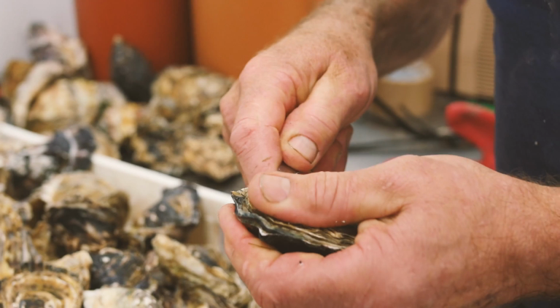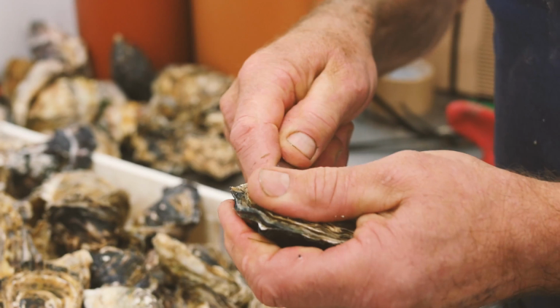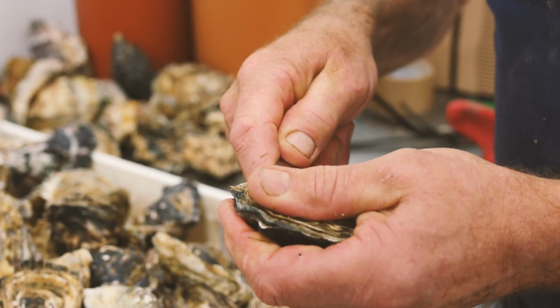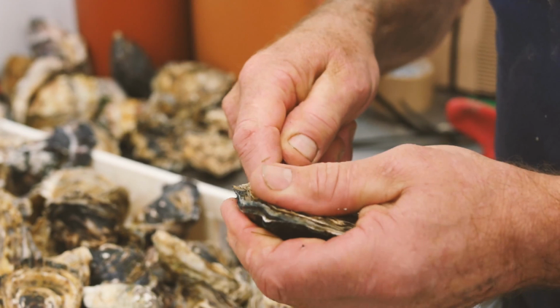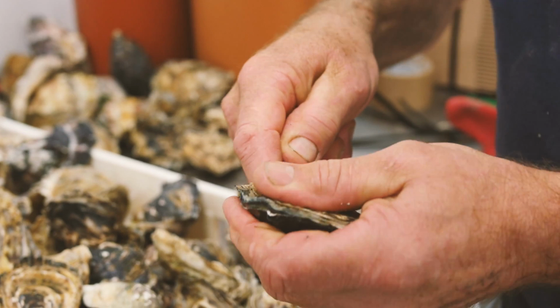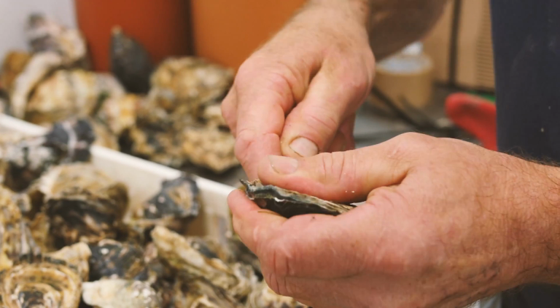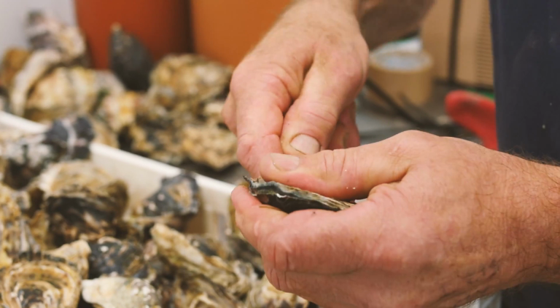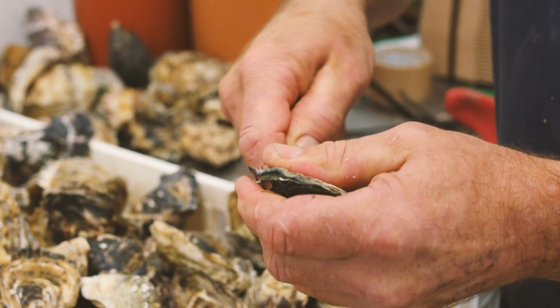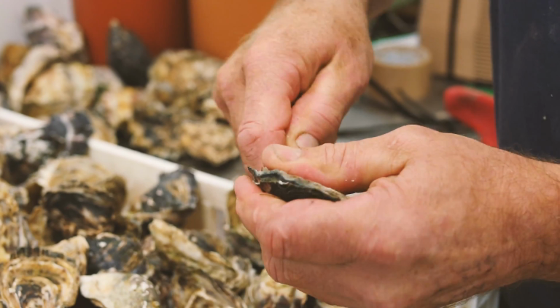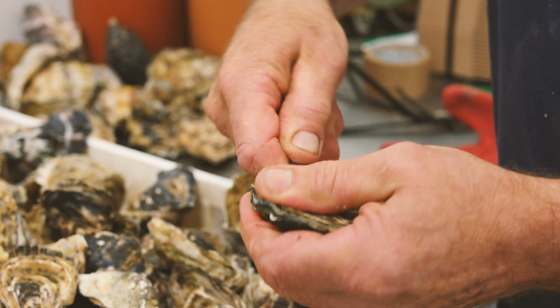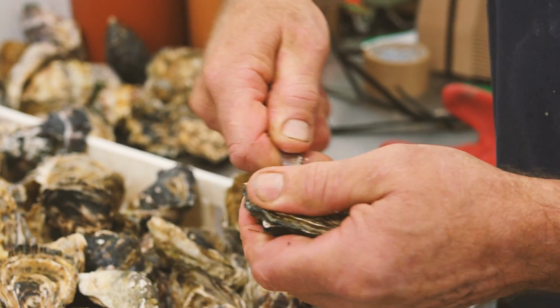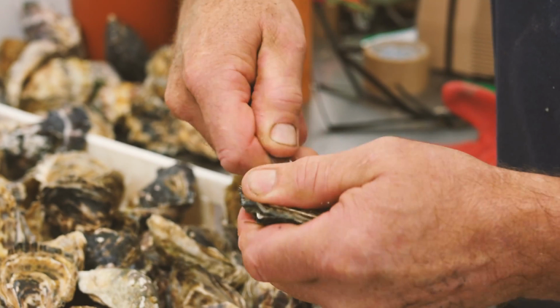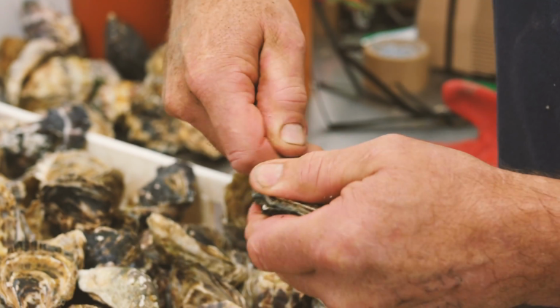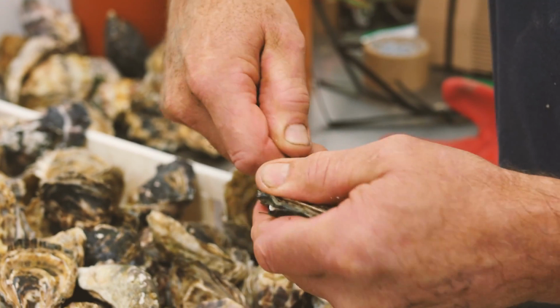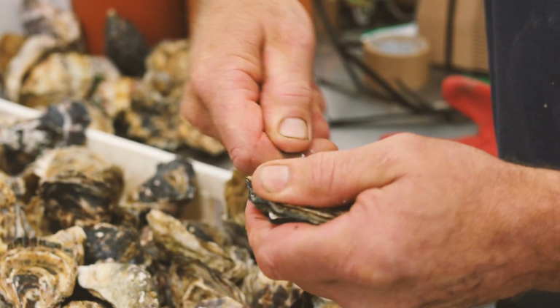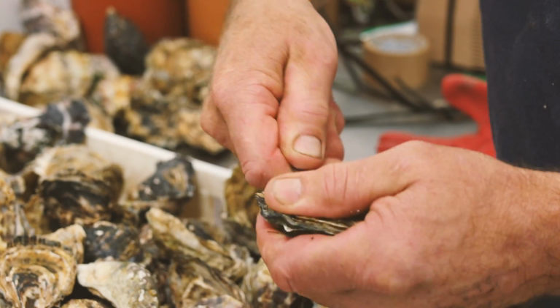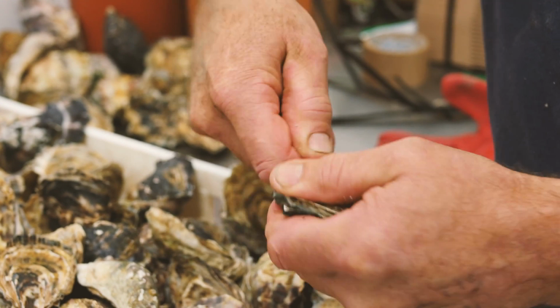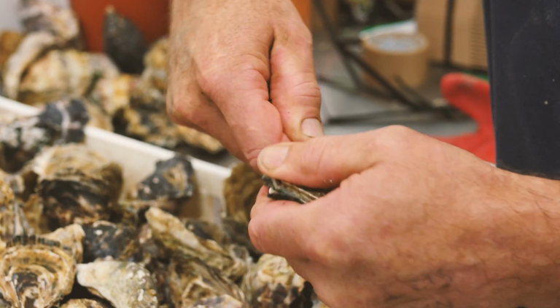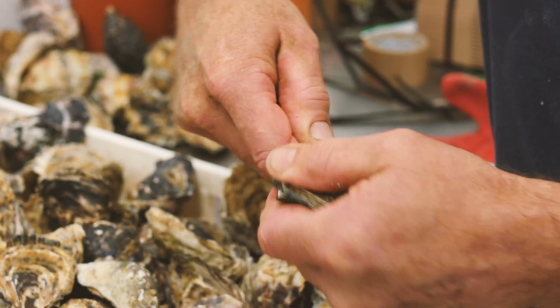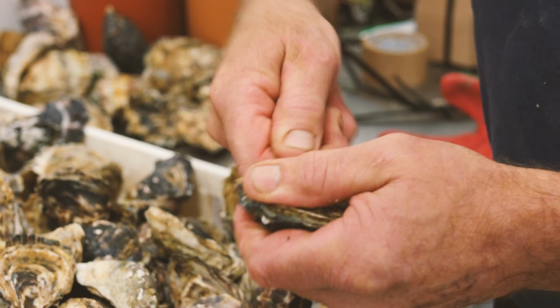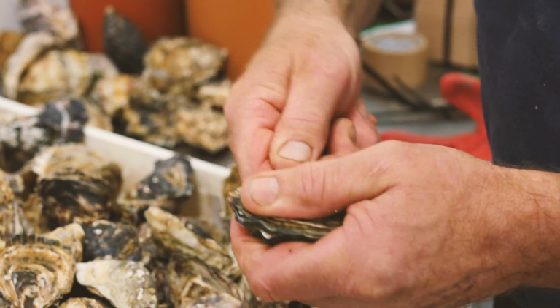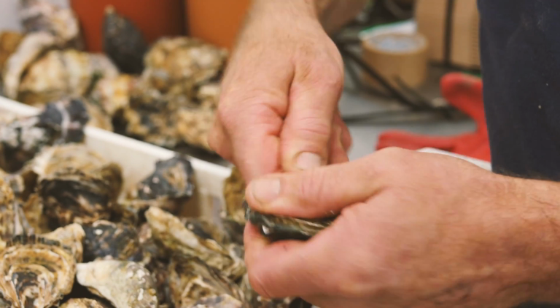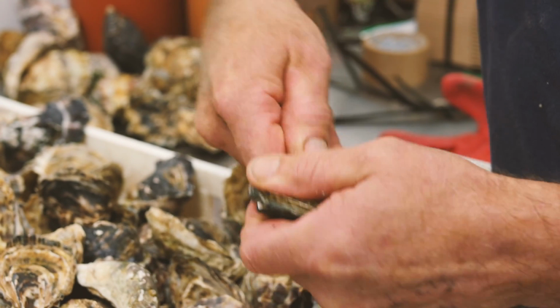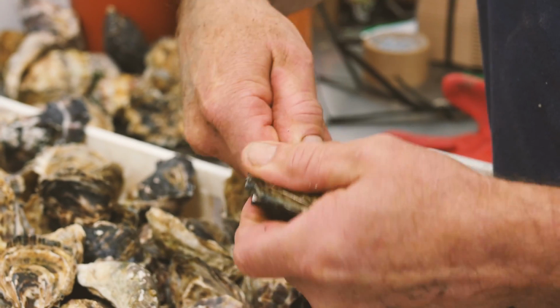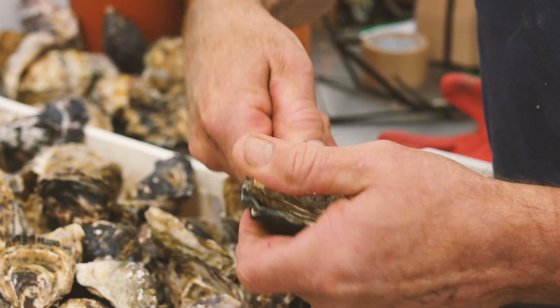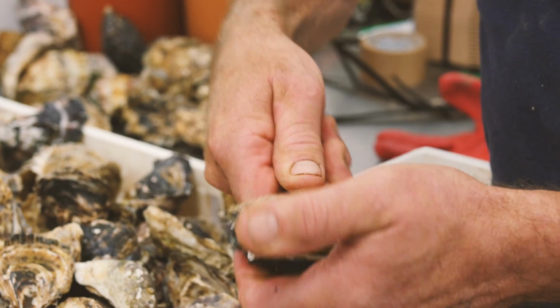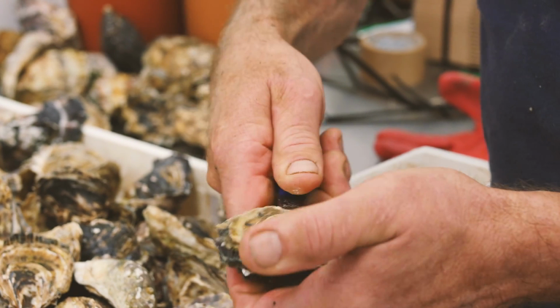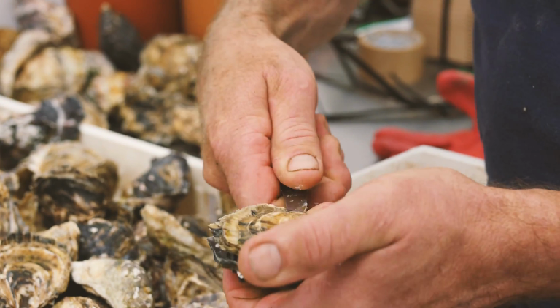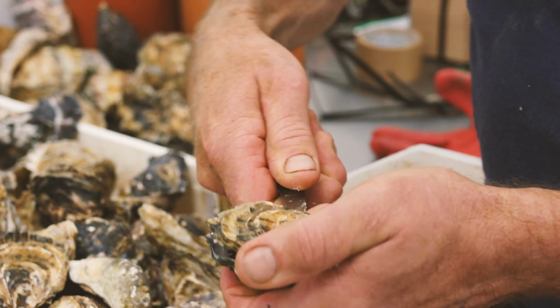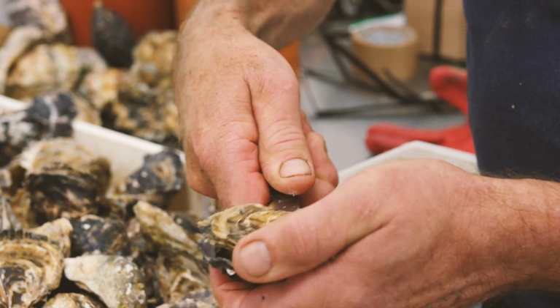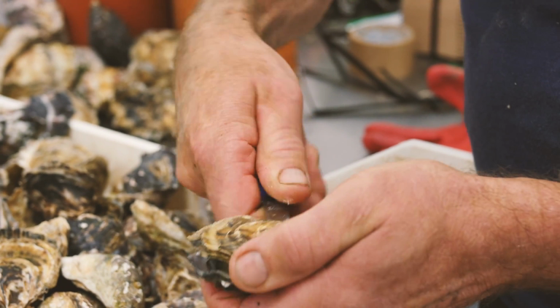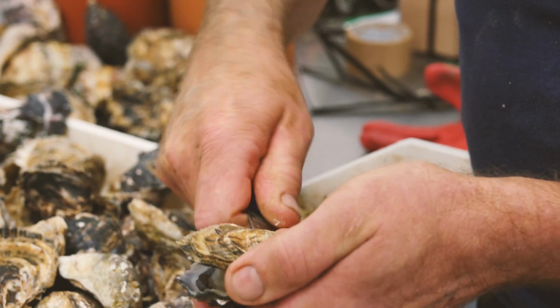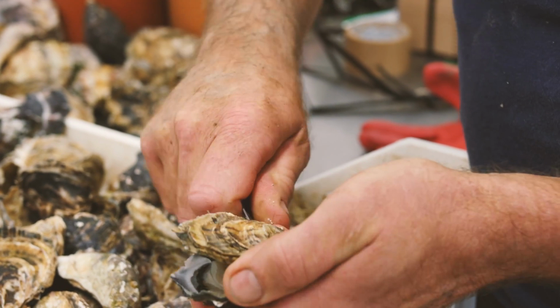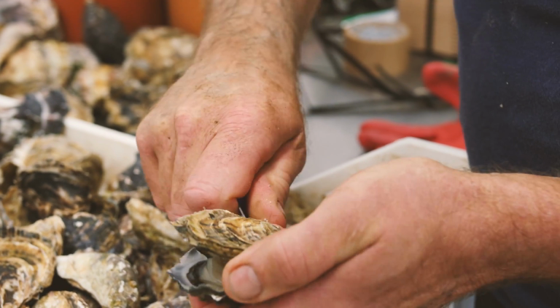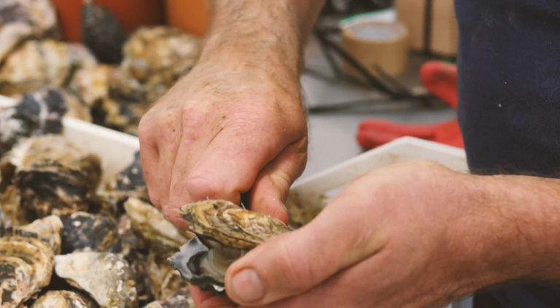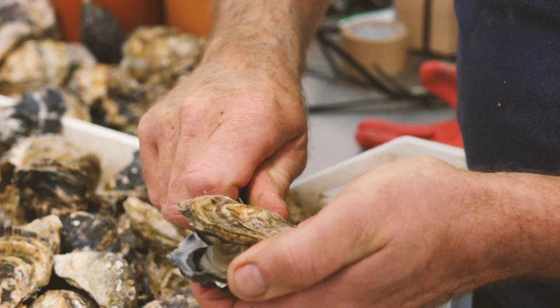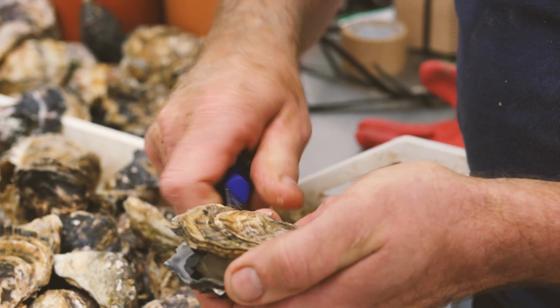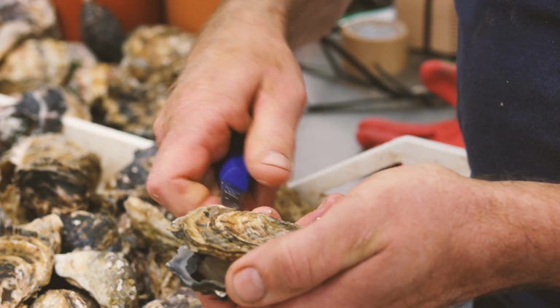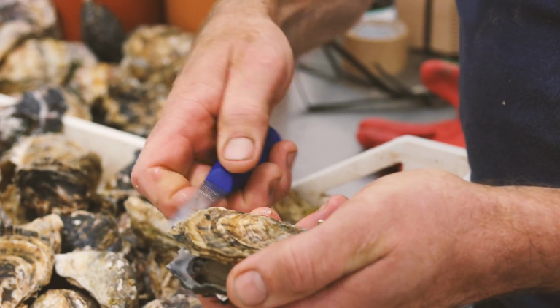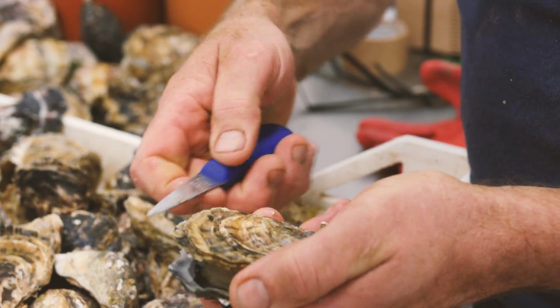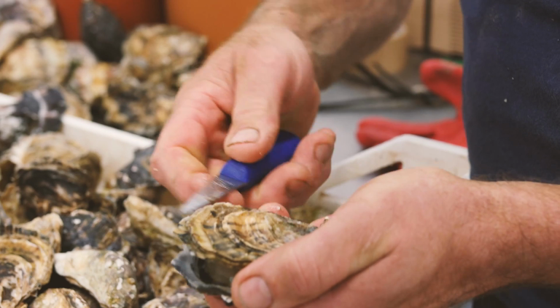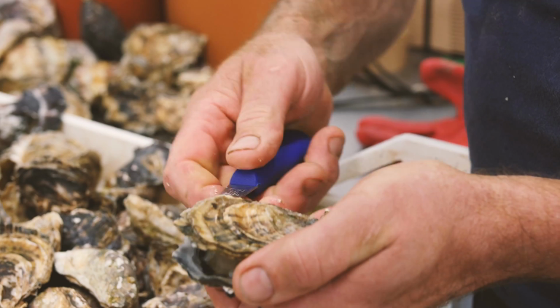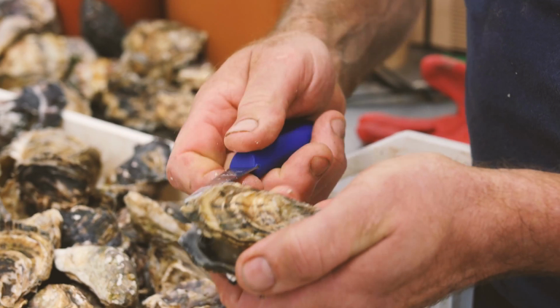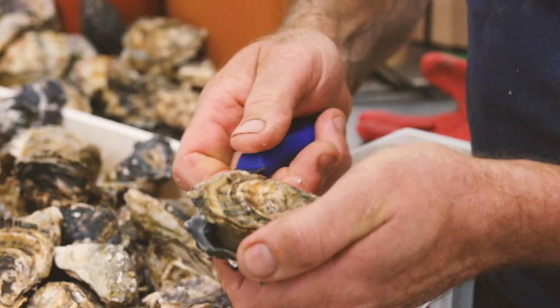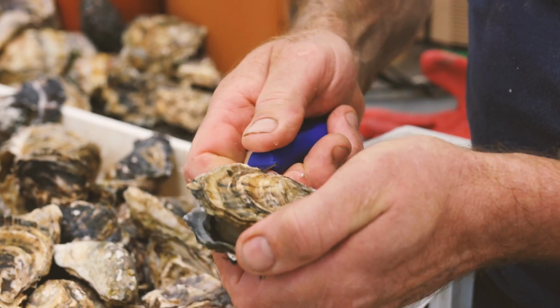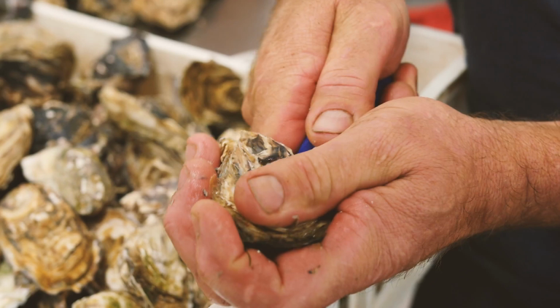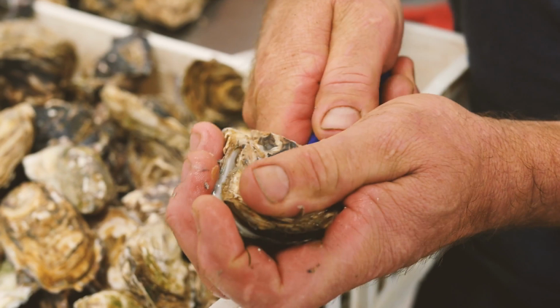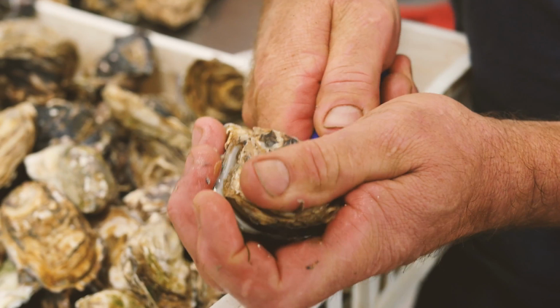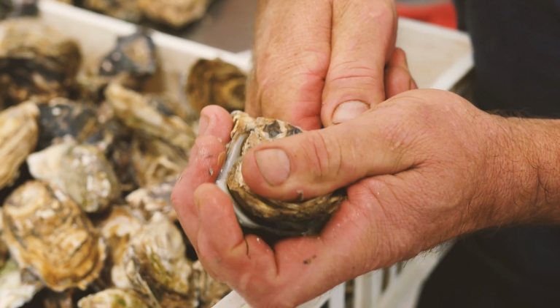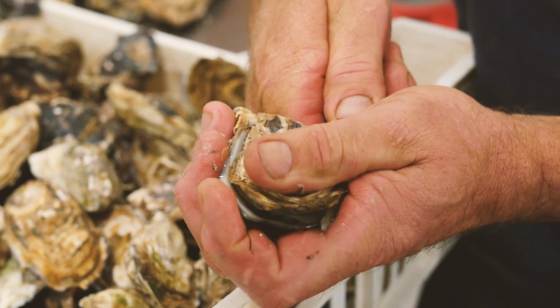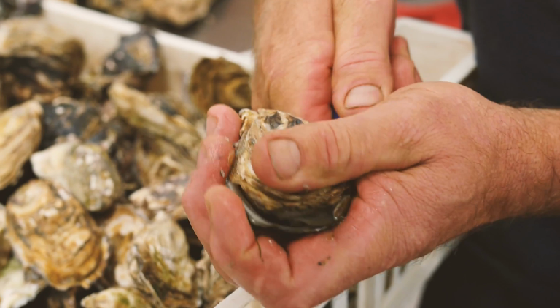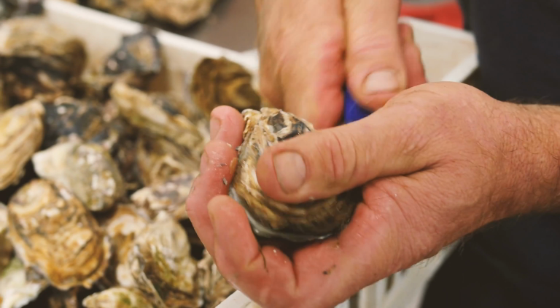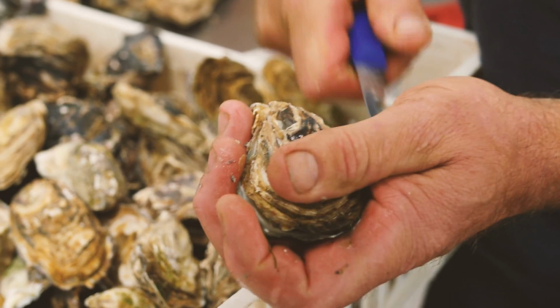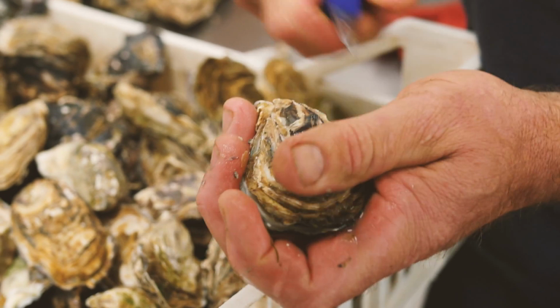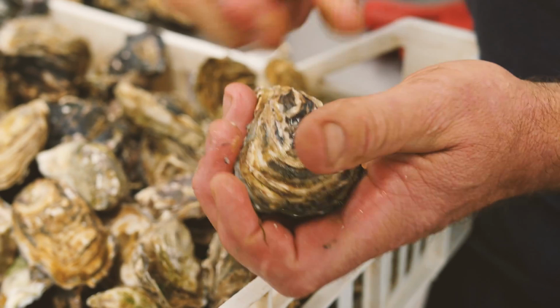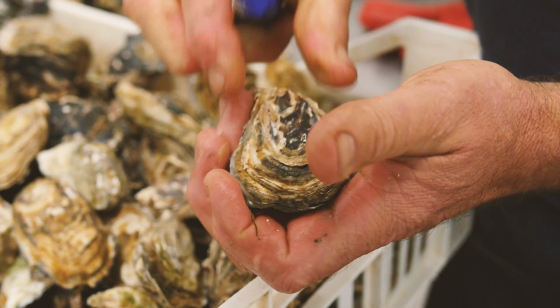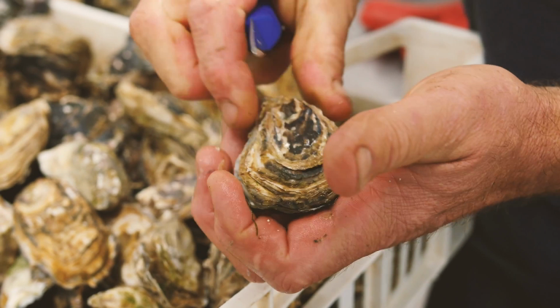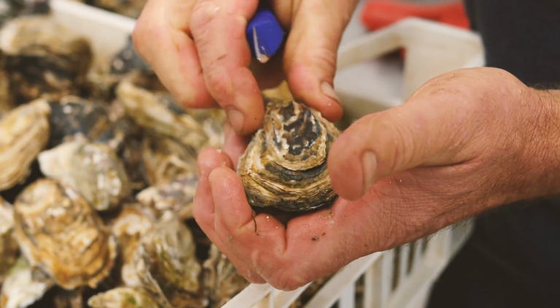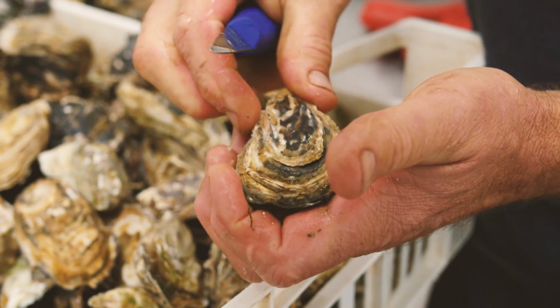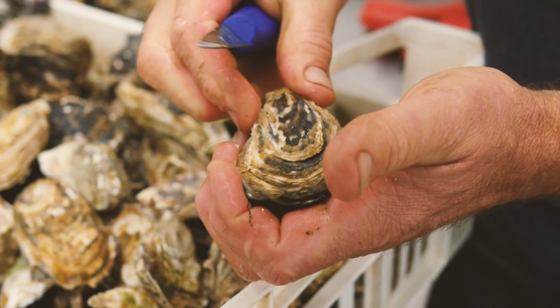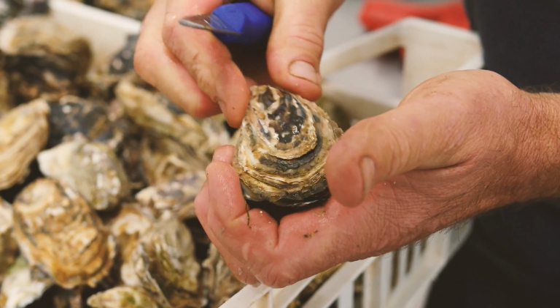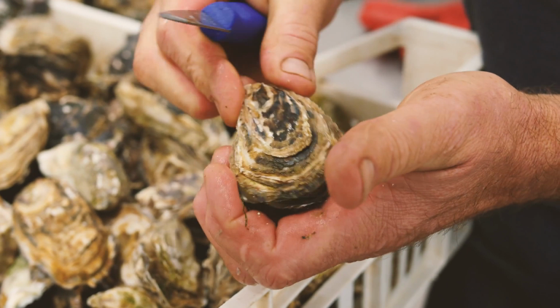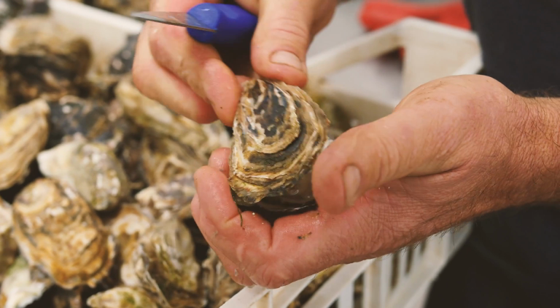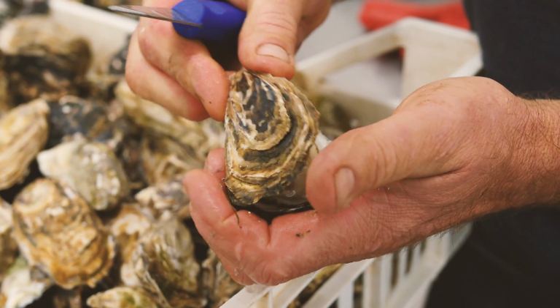Opening an oyster needs skill and a small sharp knife. They can be eaten raw or cooked in various ways.